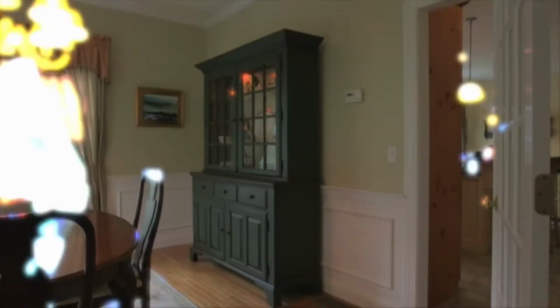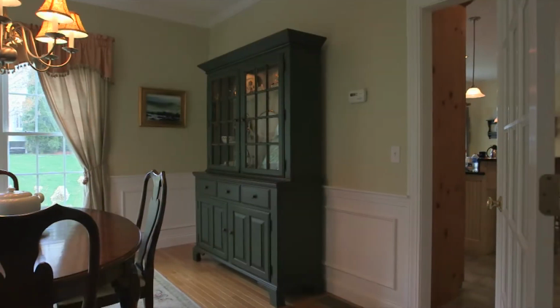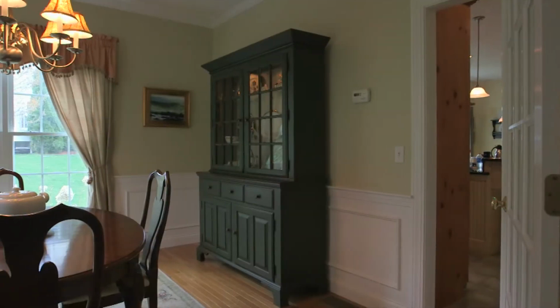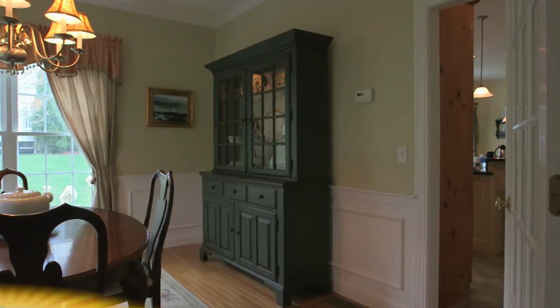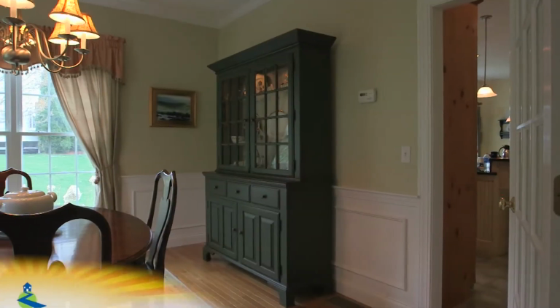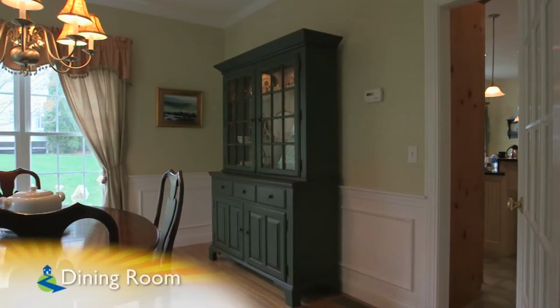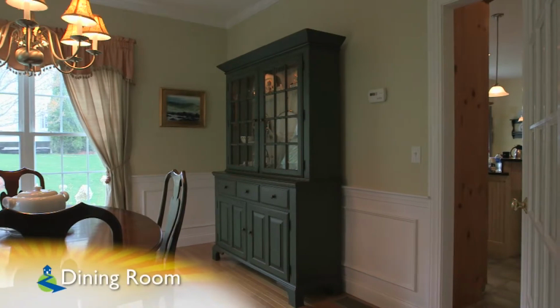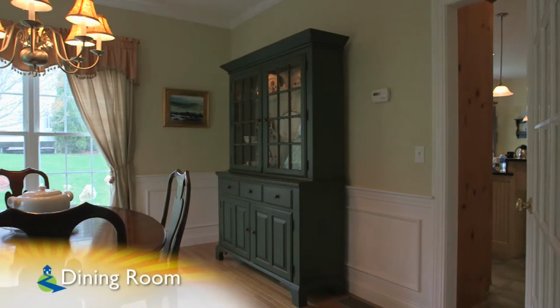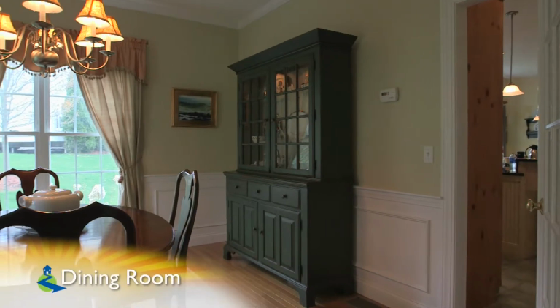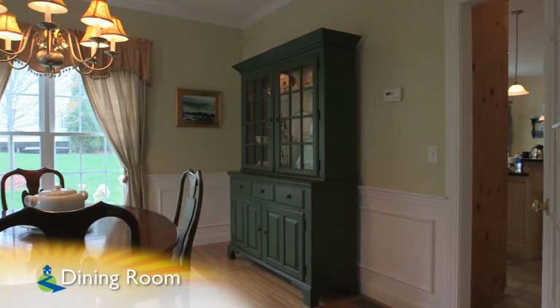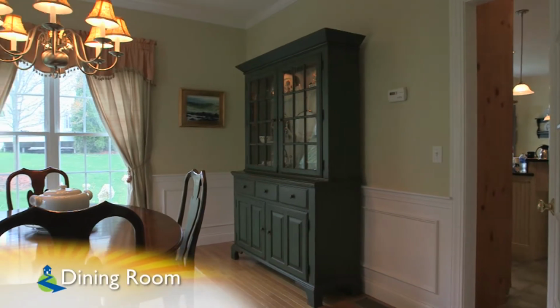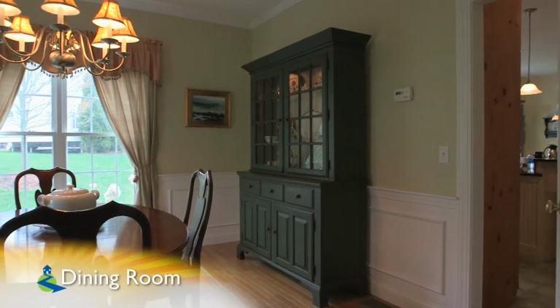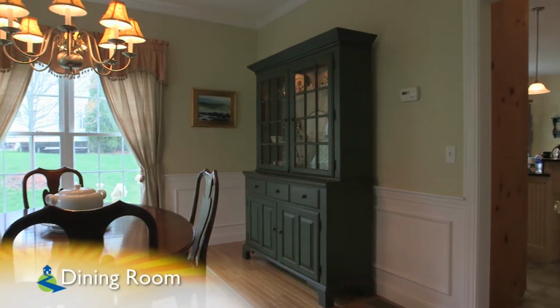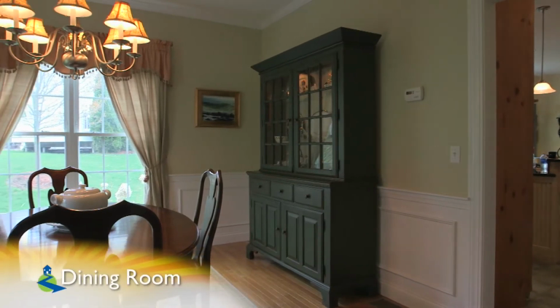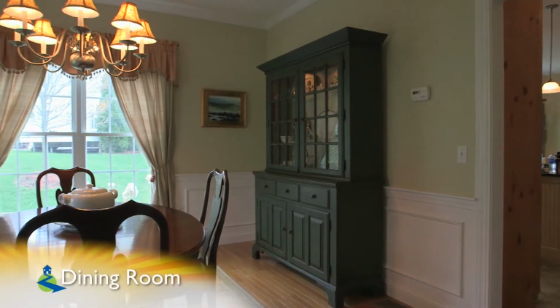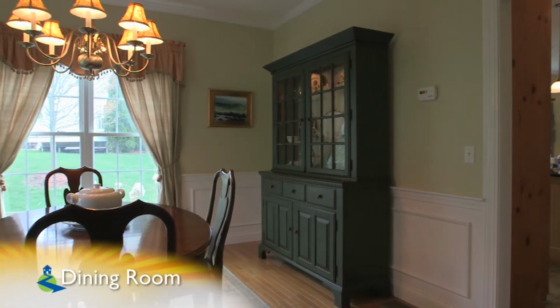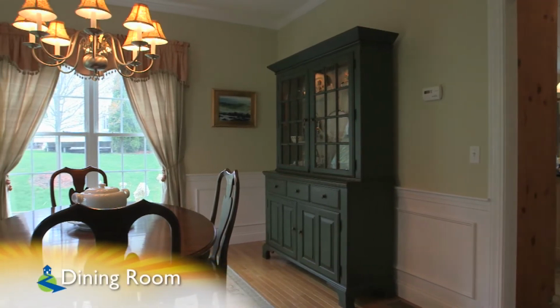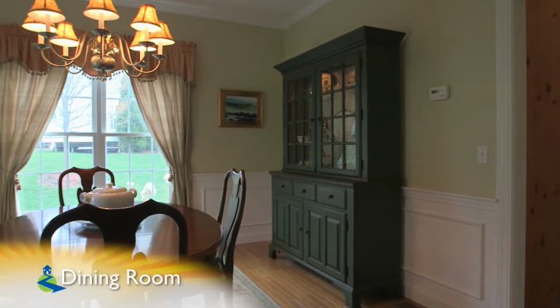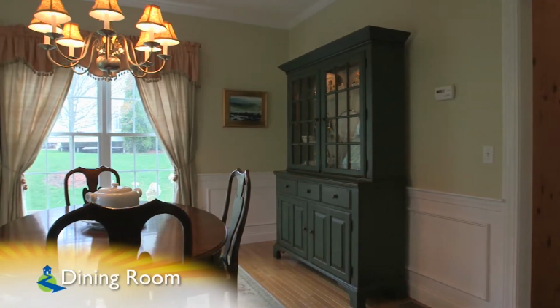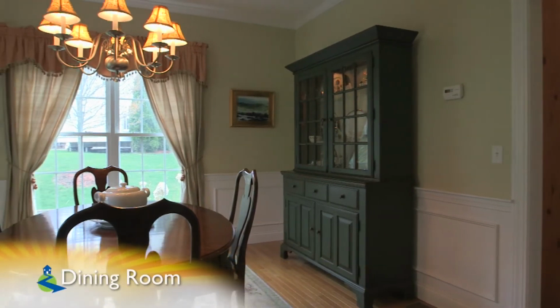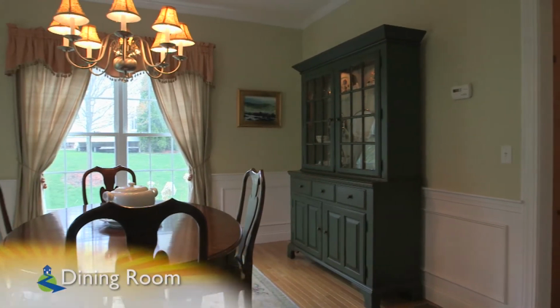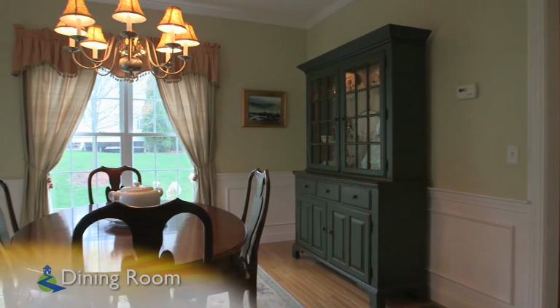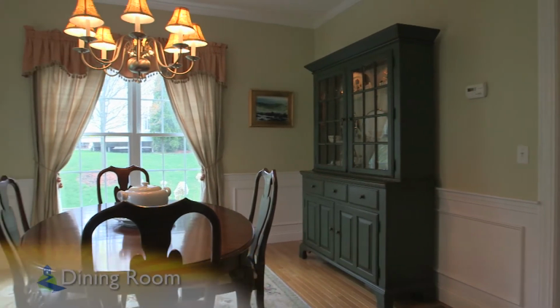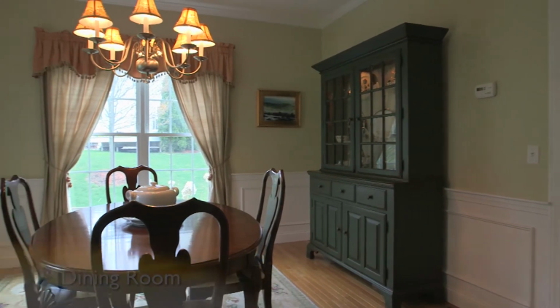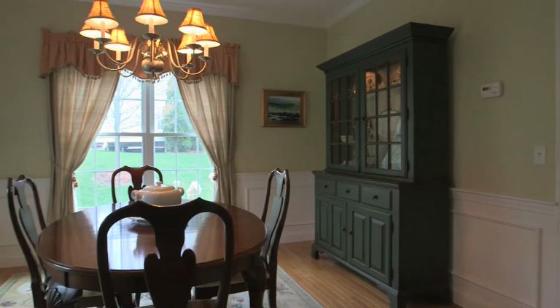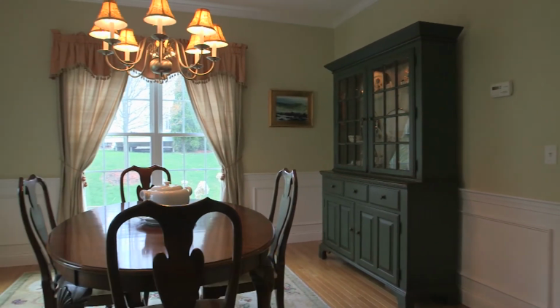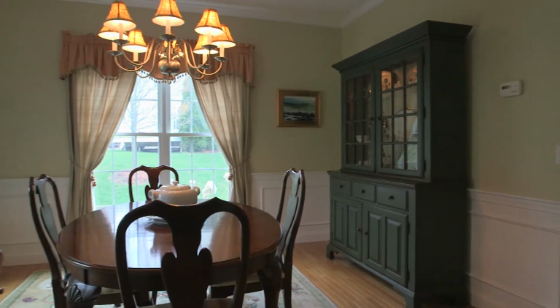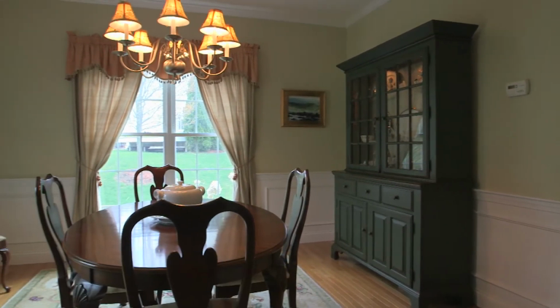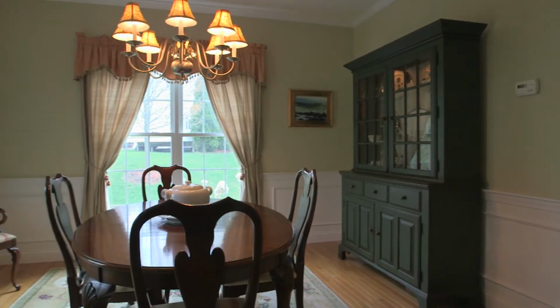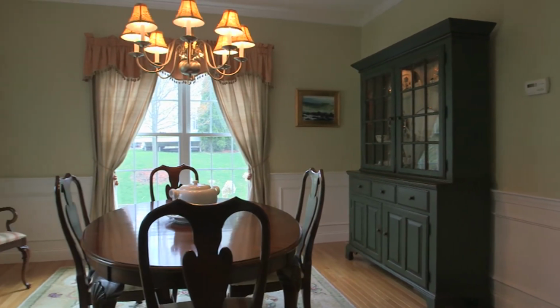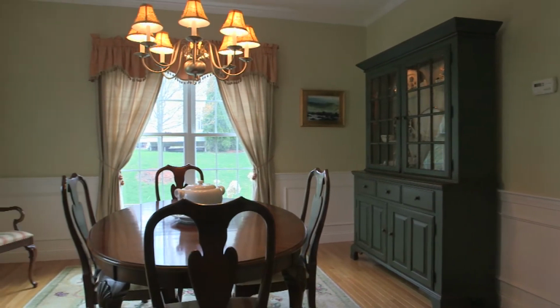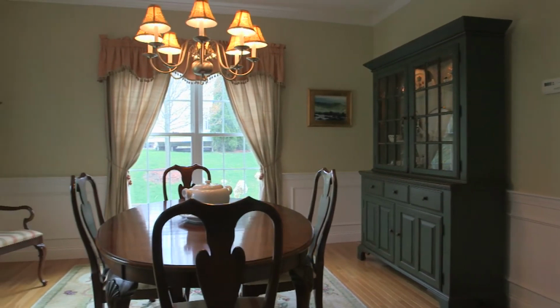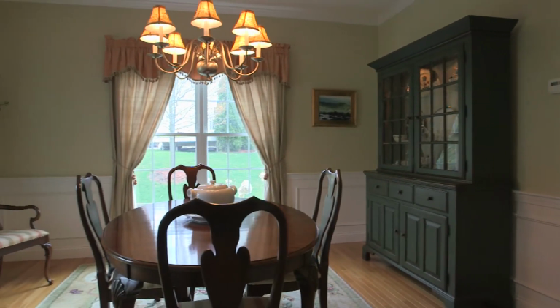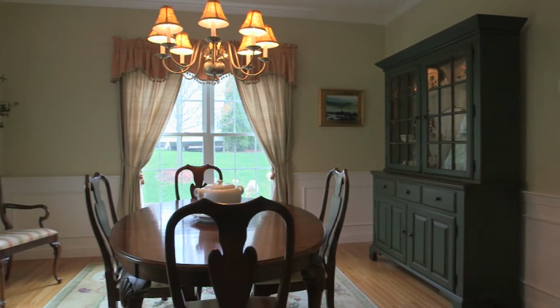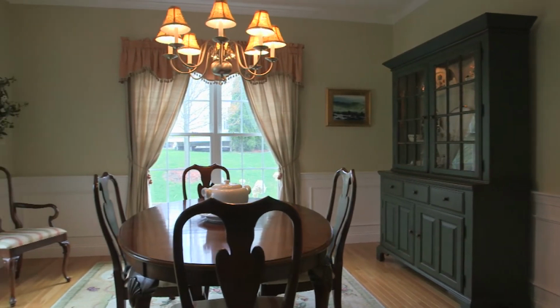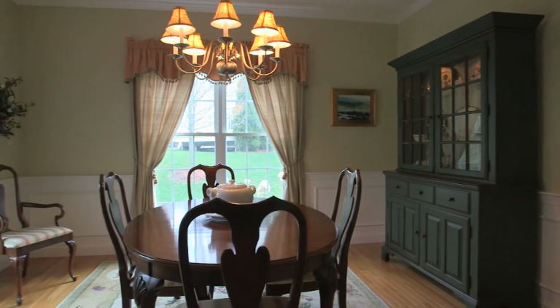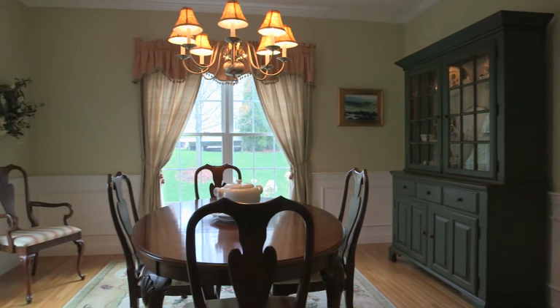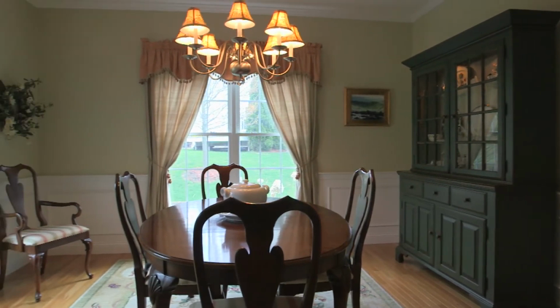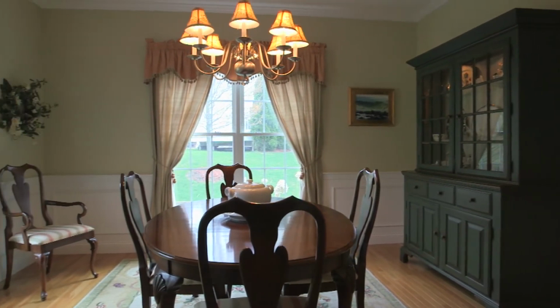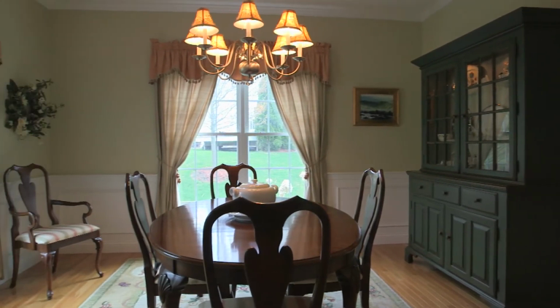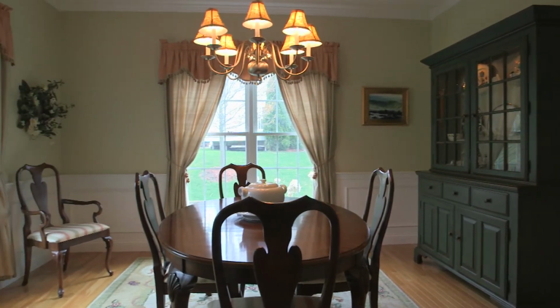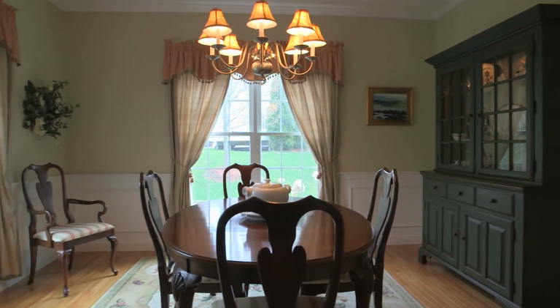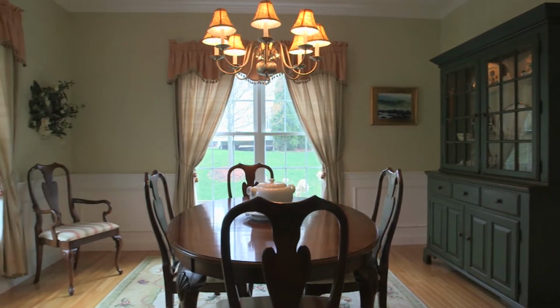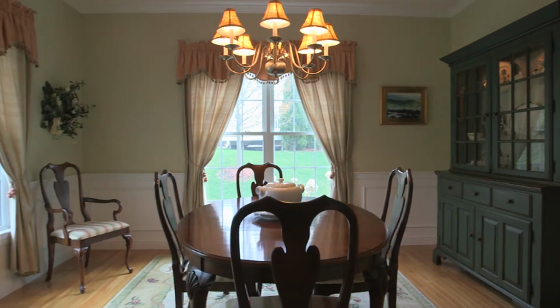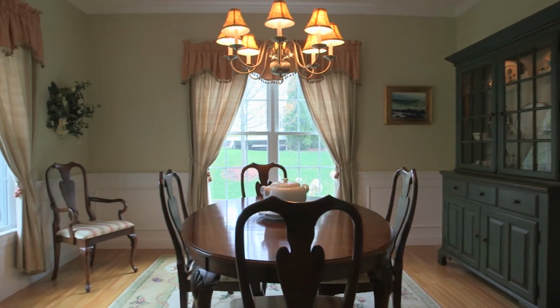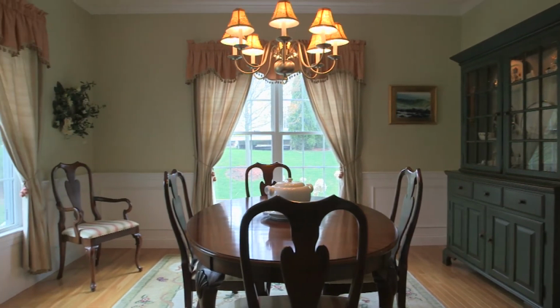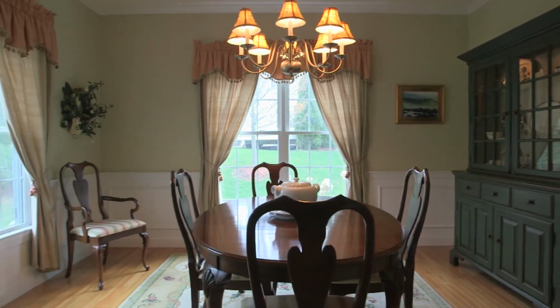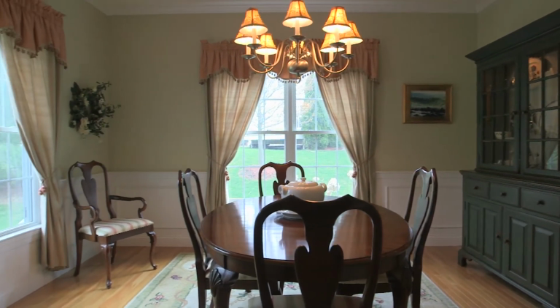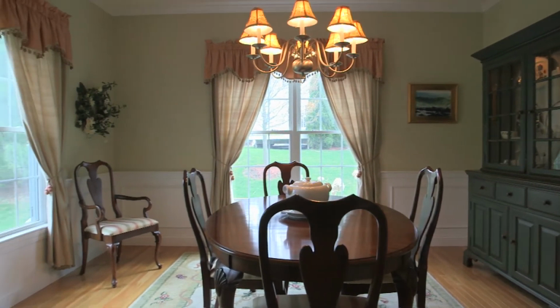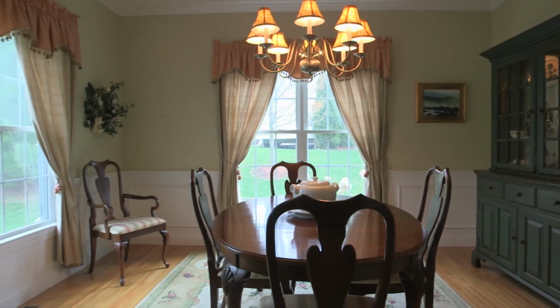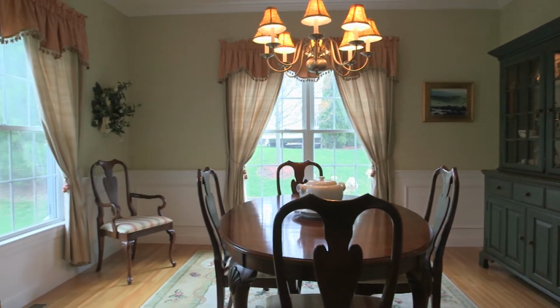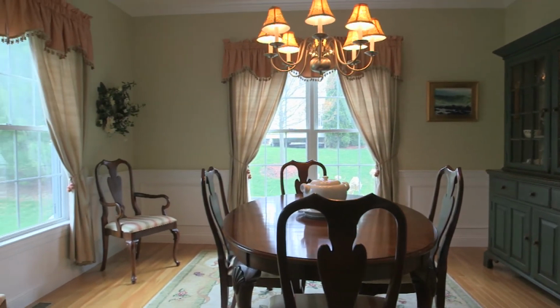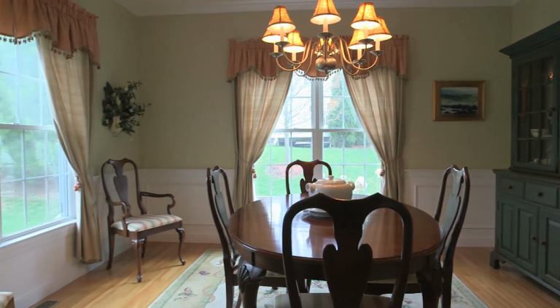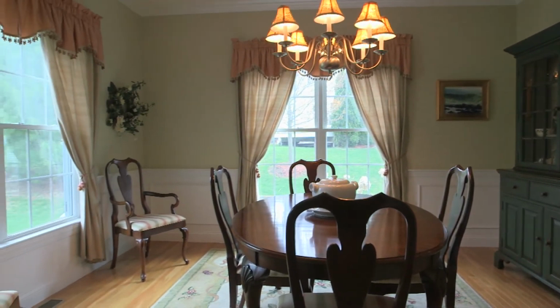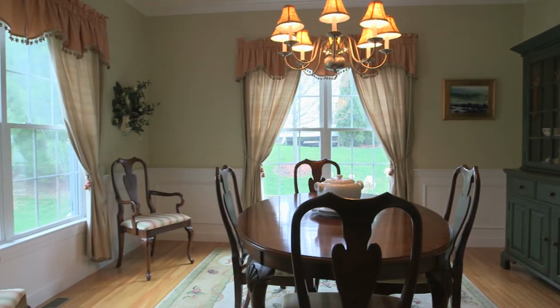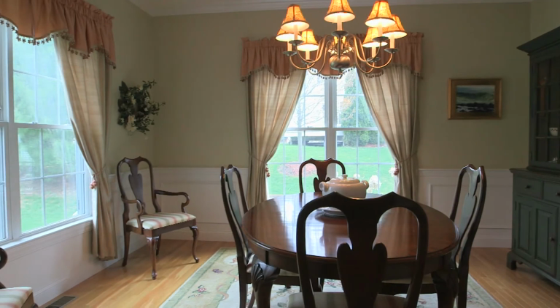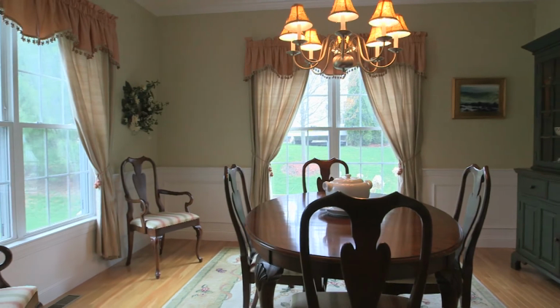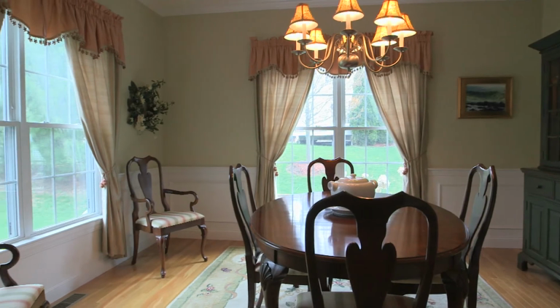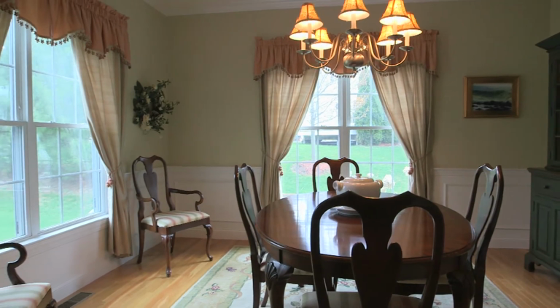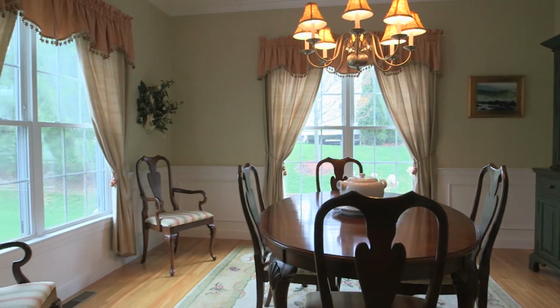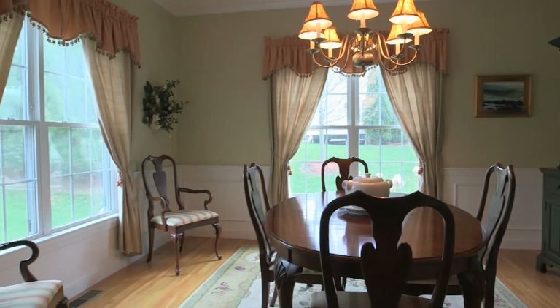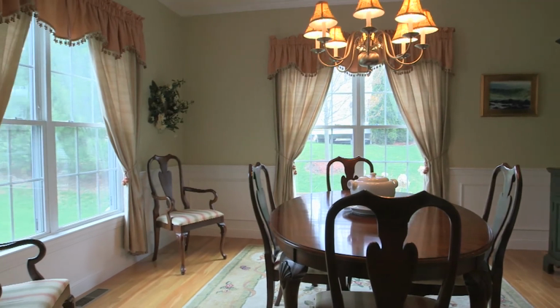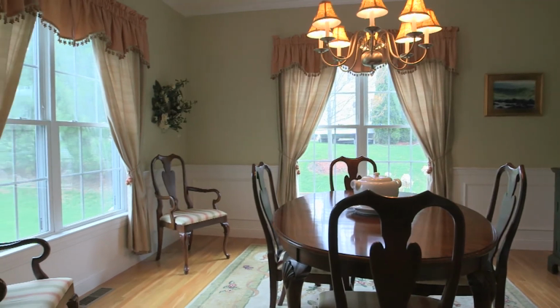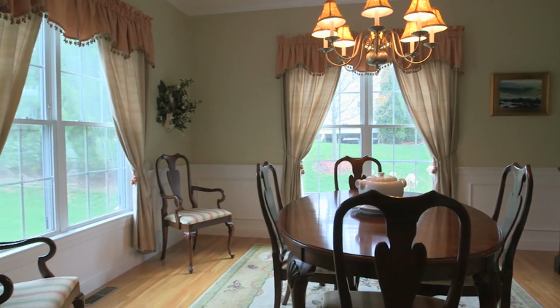Next, the formal dining room with hardwood floors, waist-high wainscoting, and double windows — a great spot for entertaining.